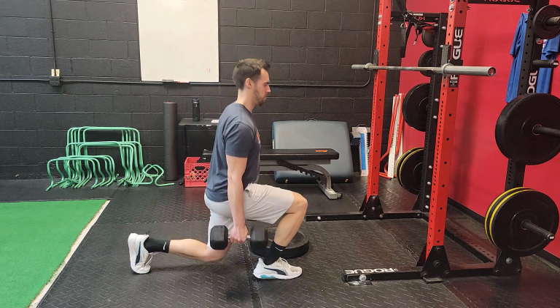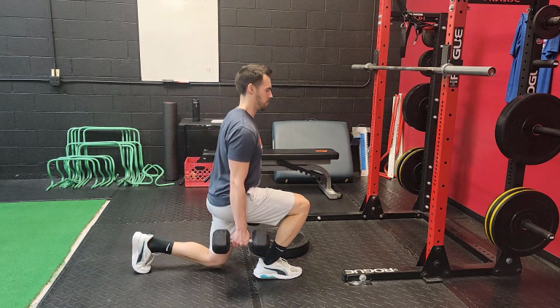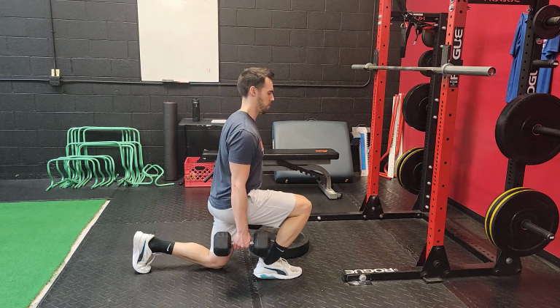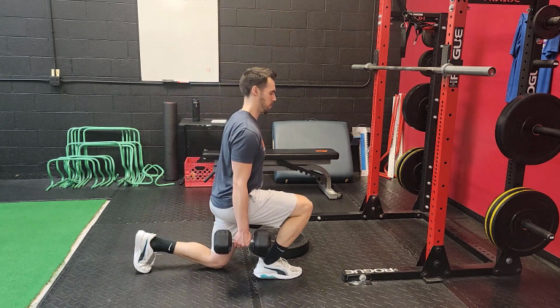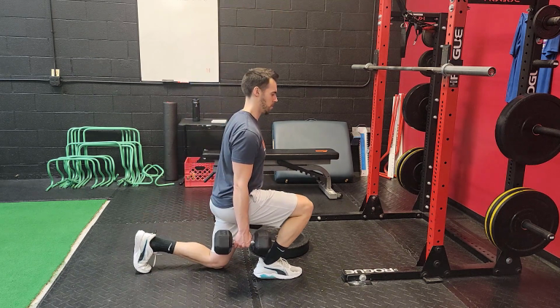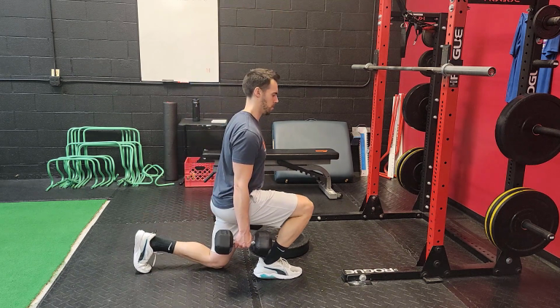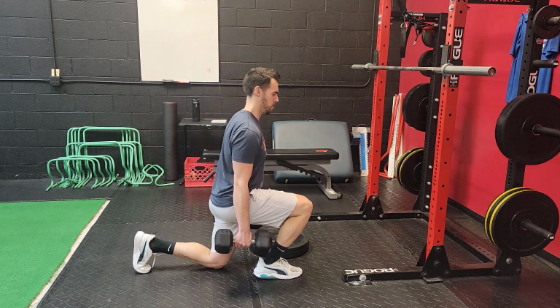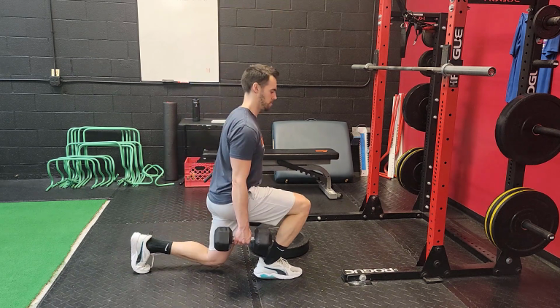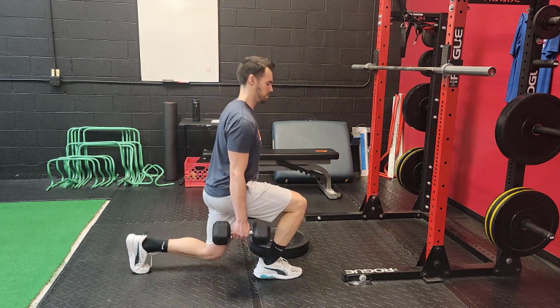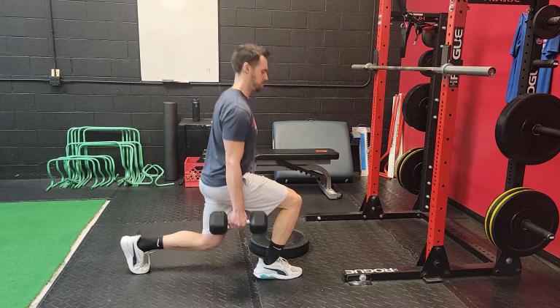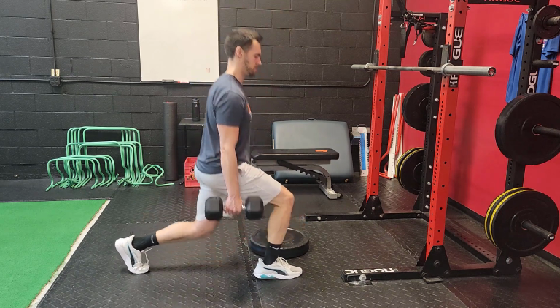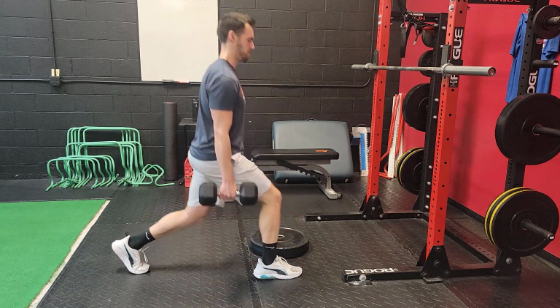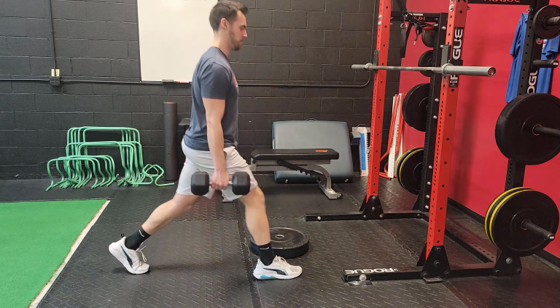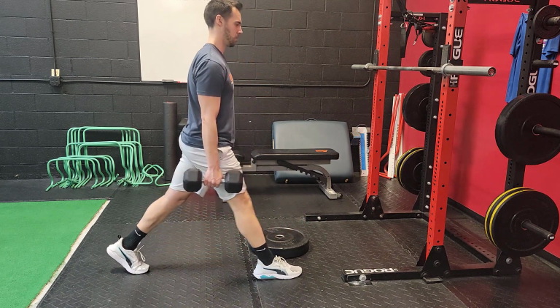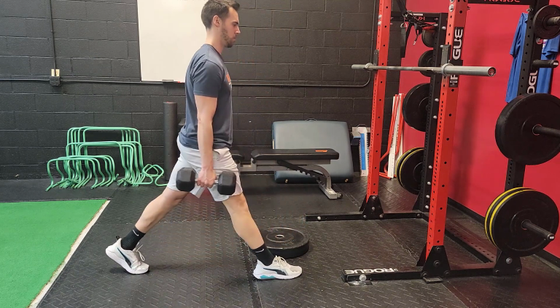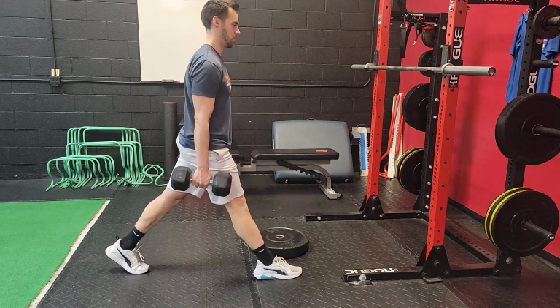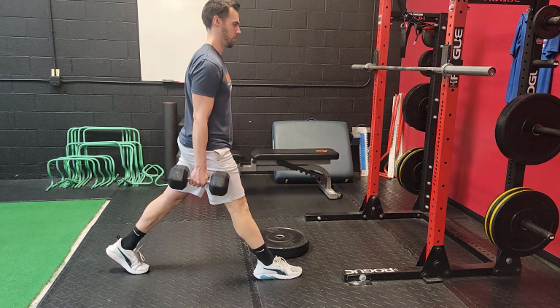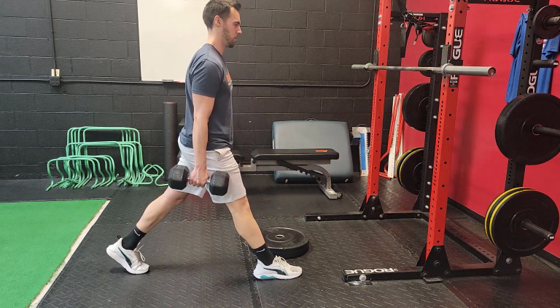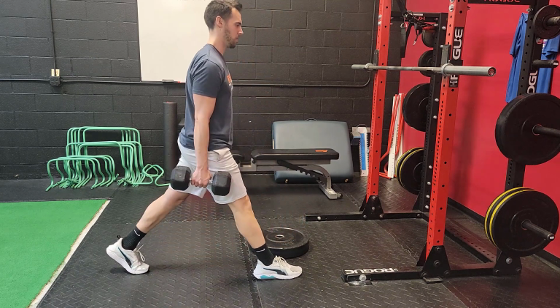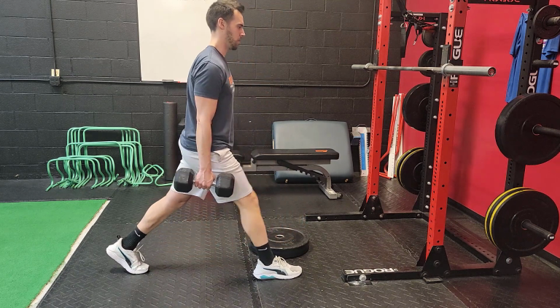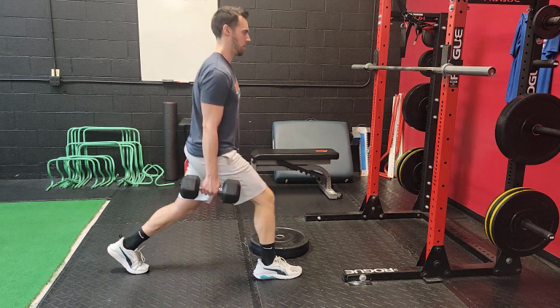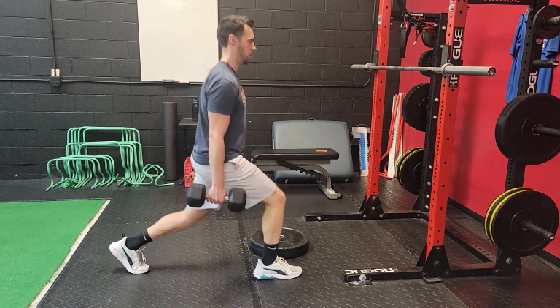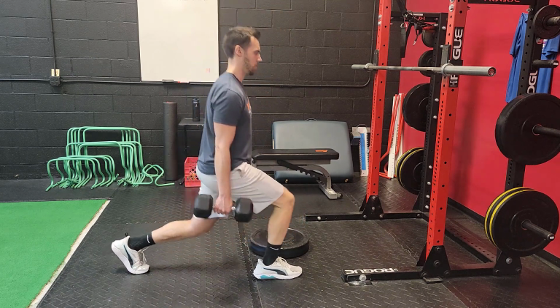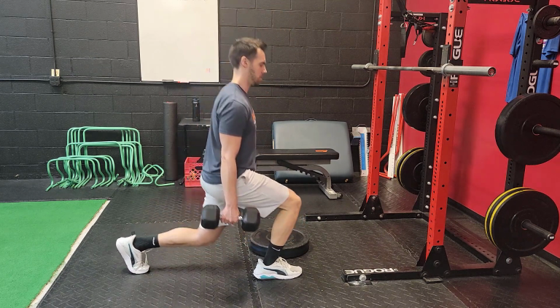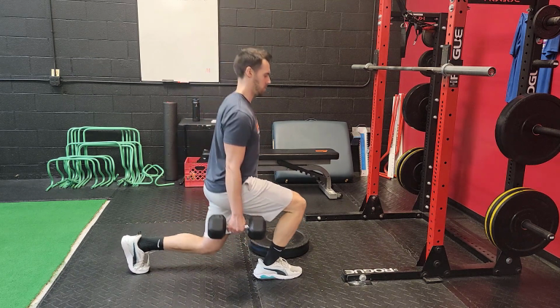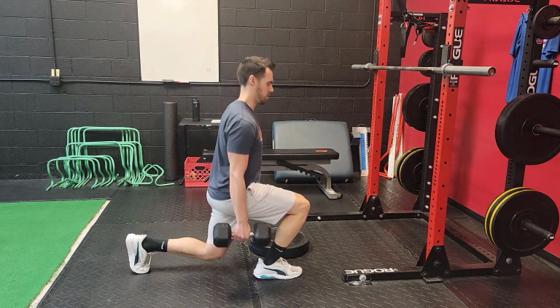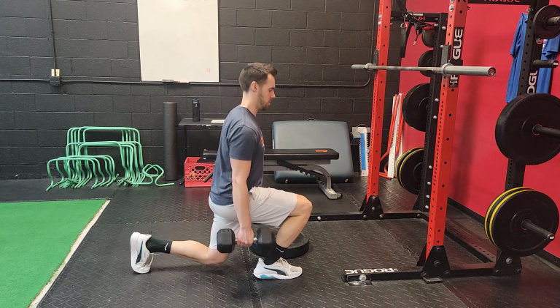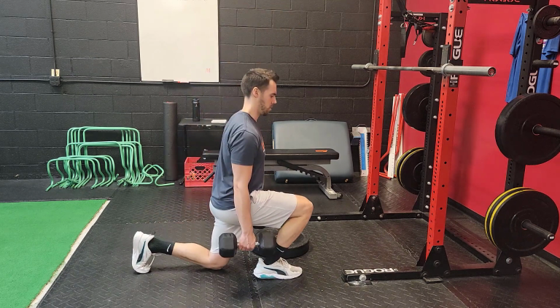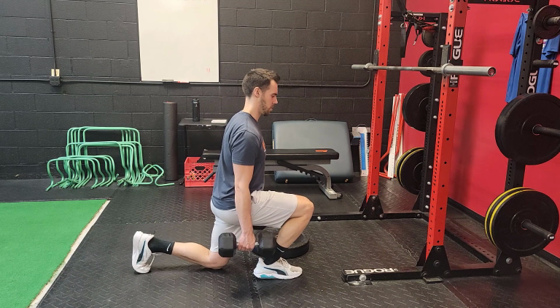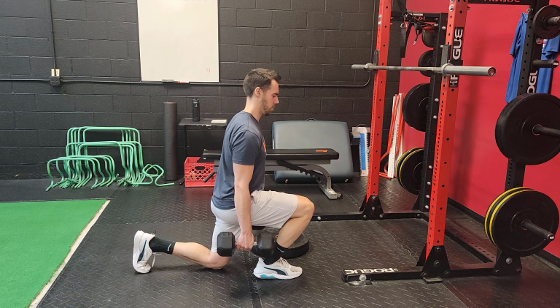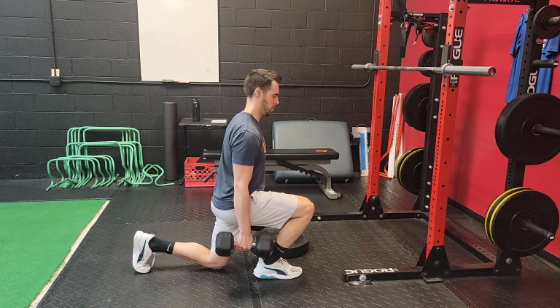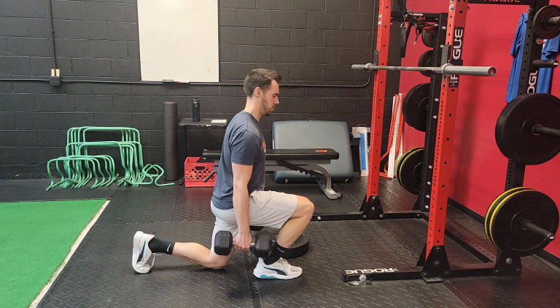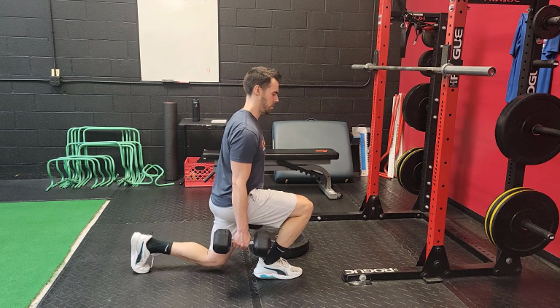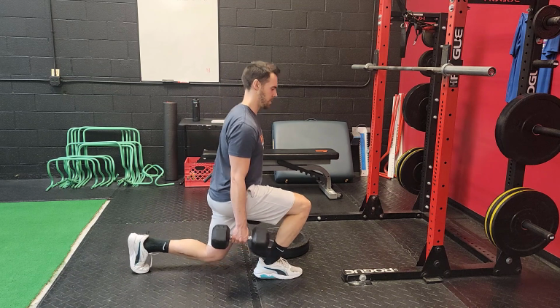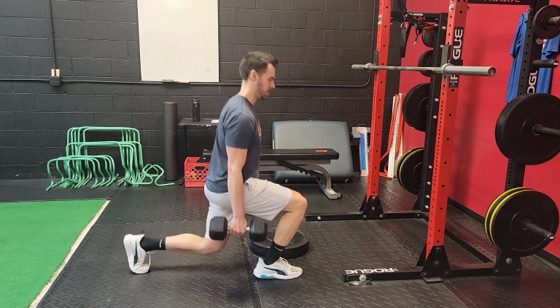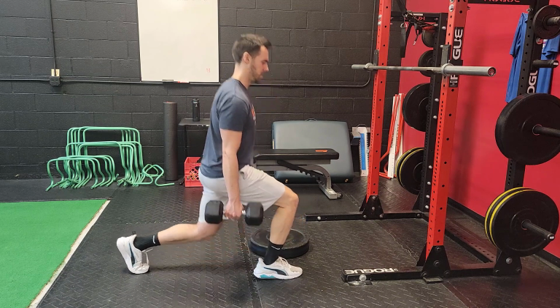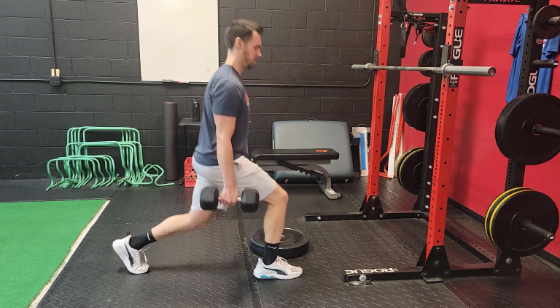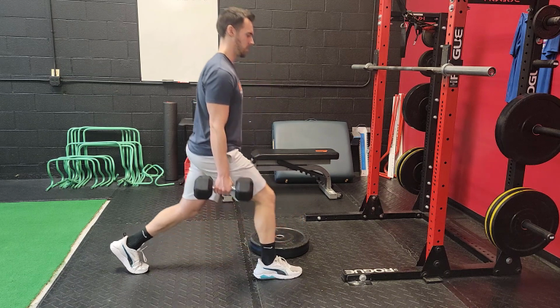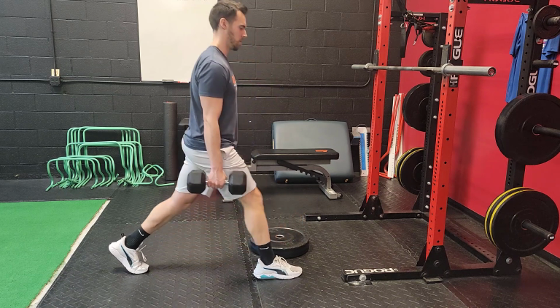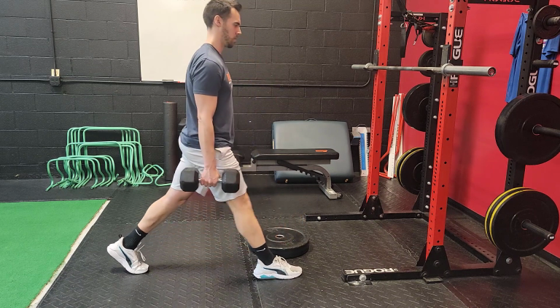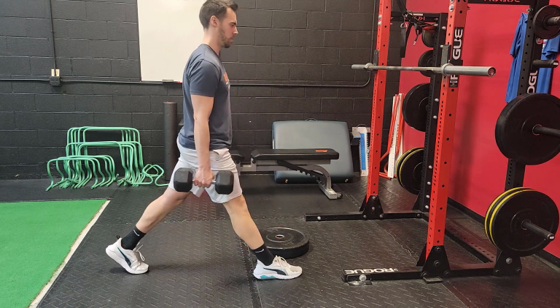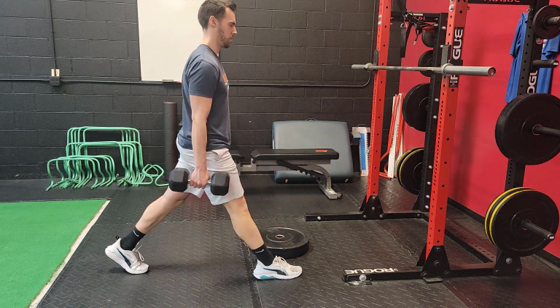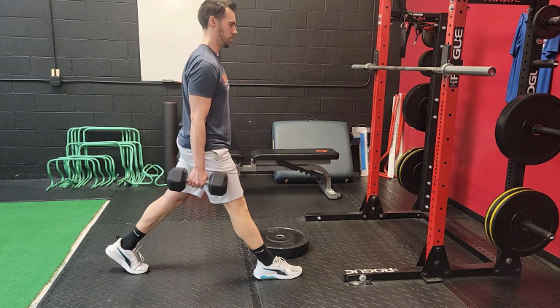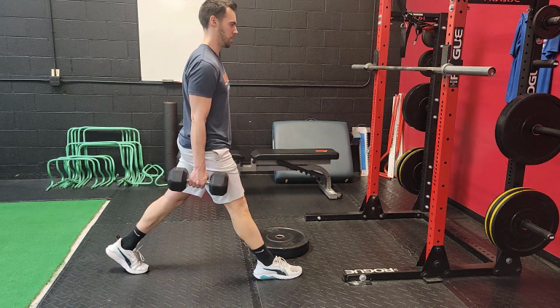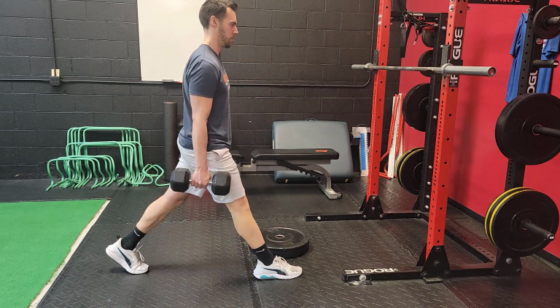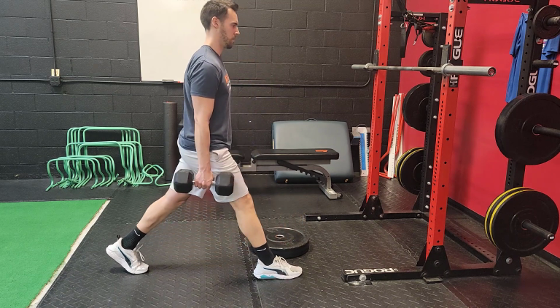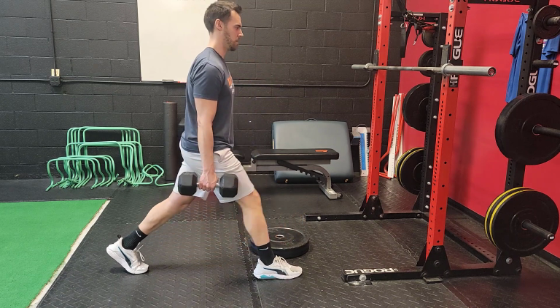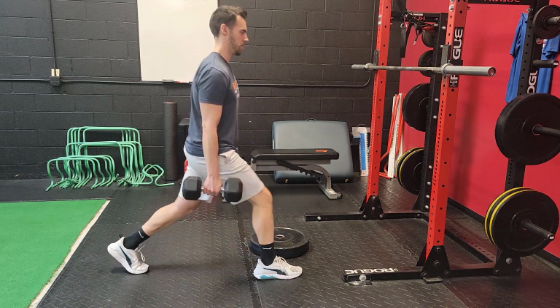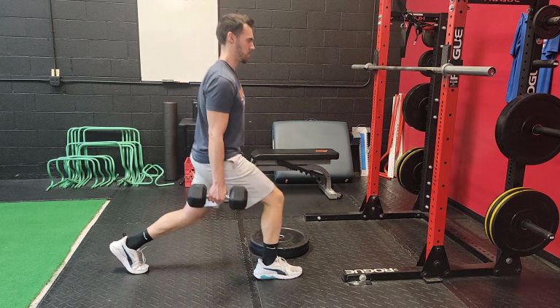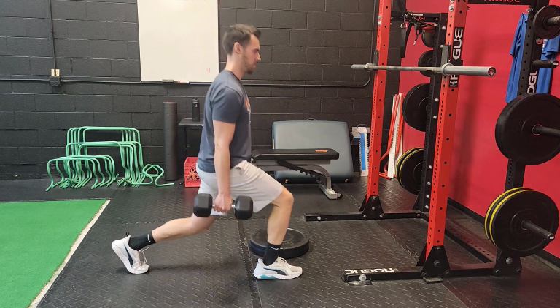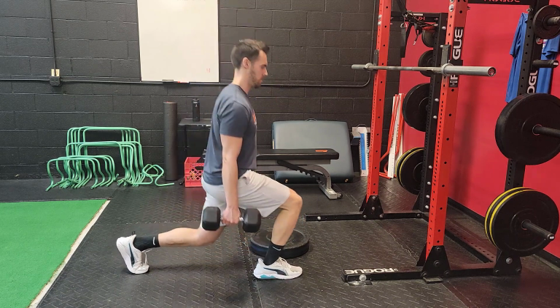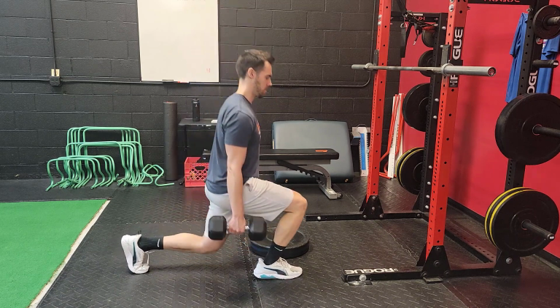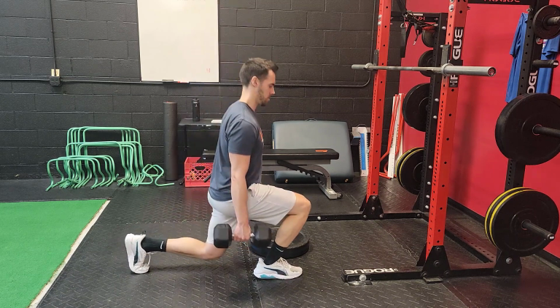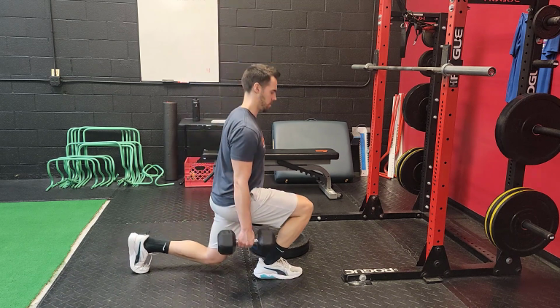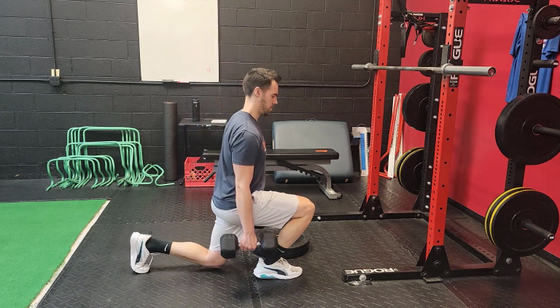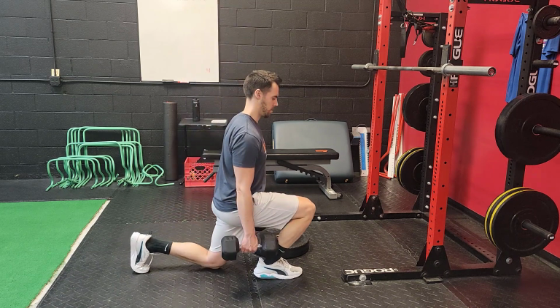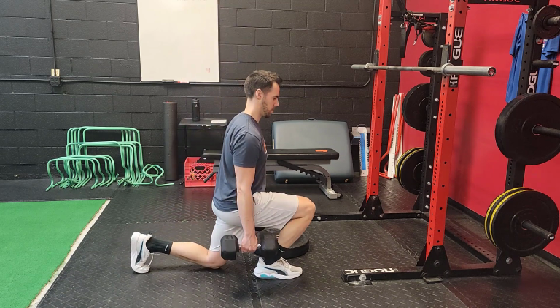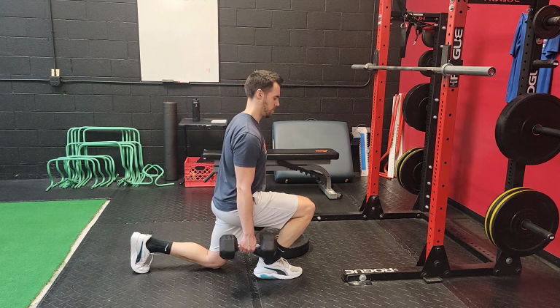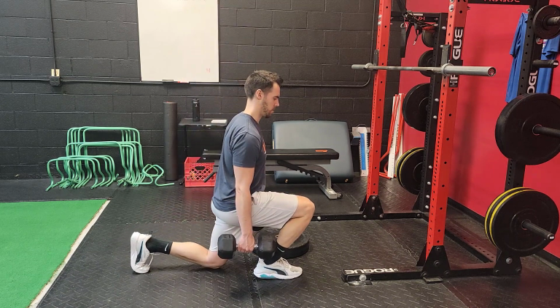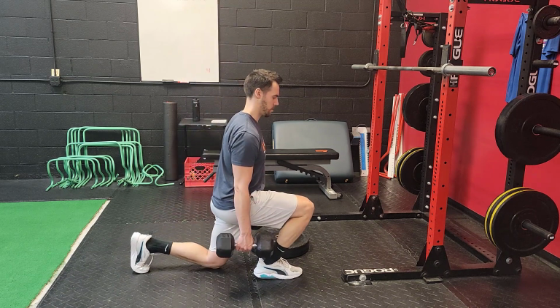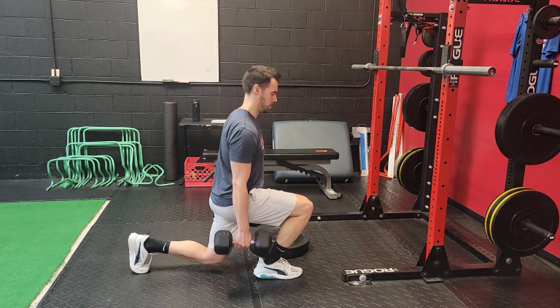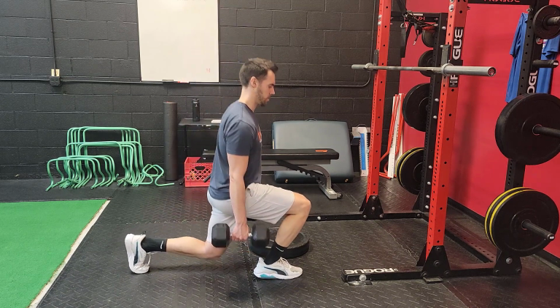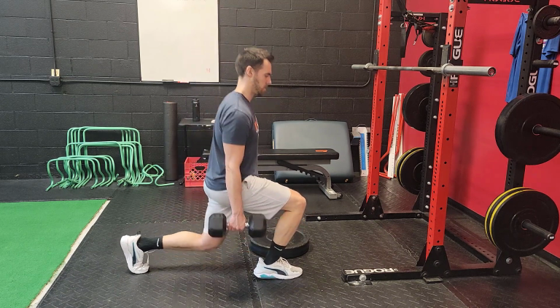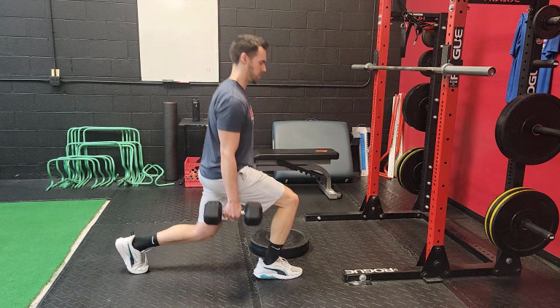The knee should track directly over top of your shoelaces. Perform for your desired number of reps and under control.